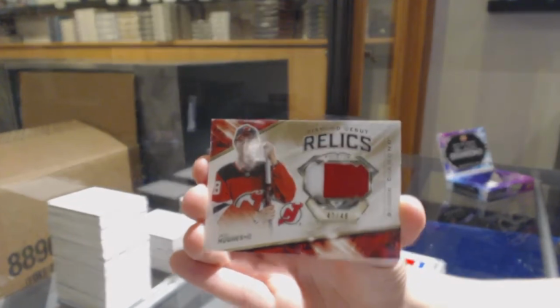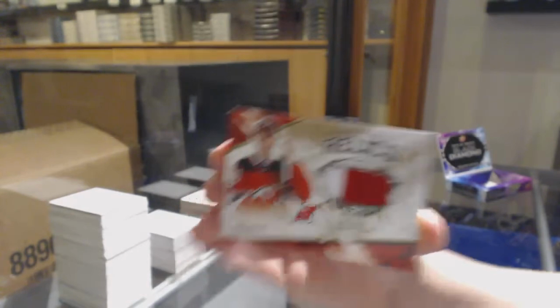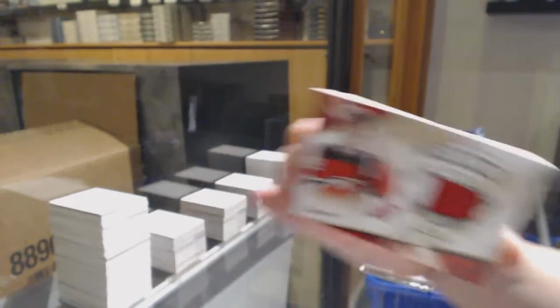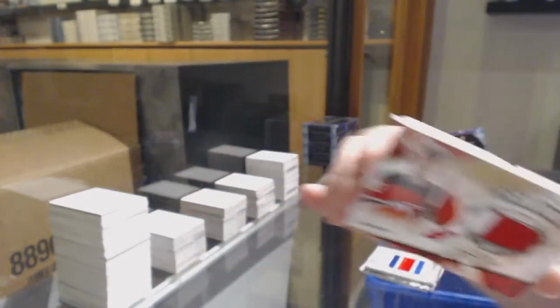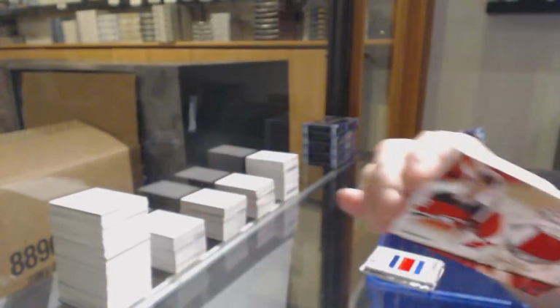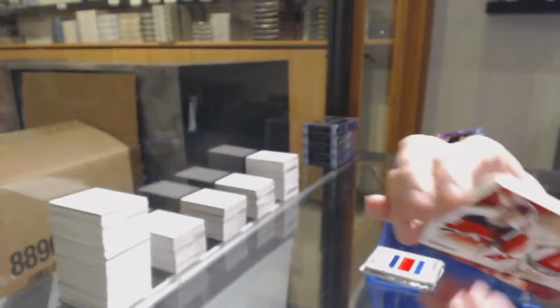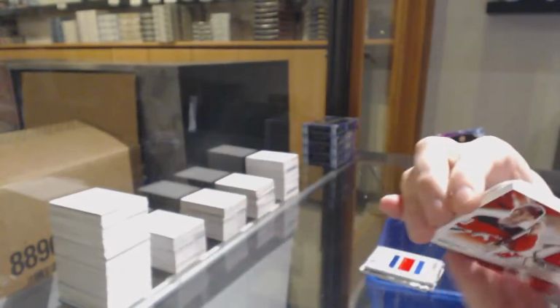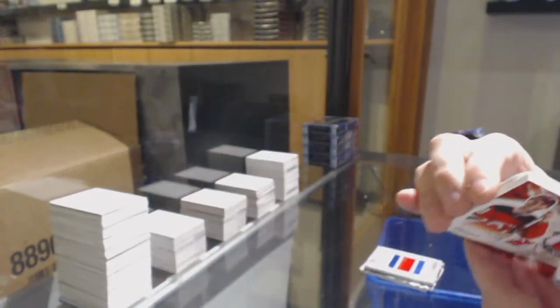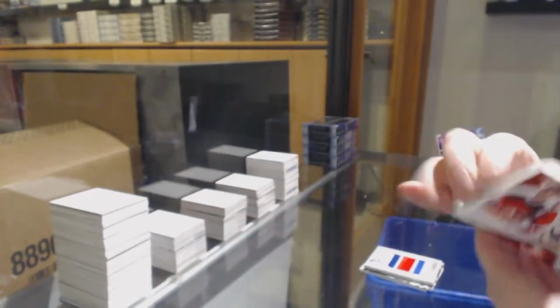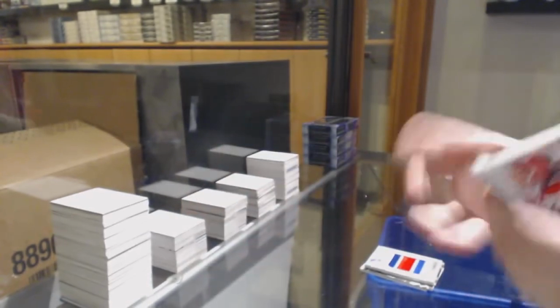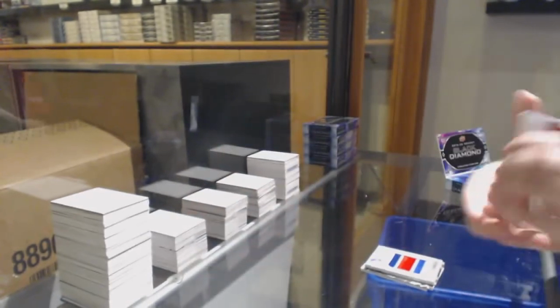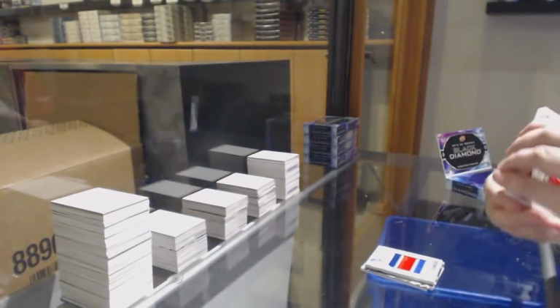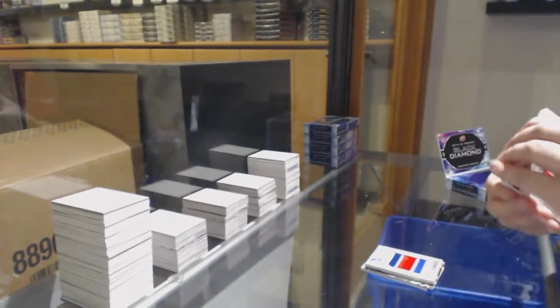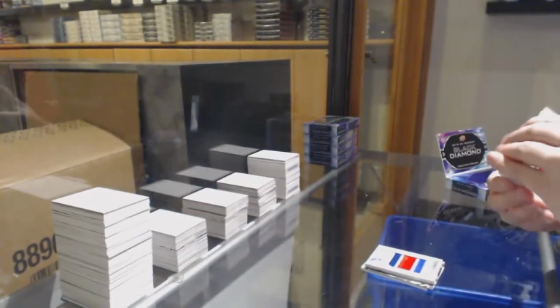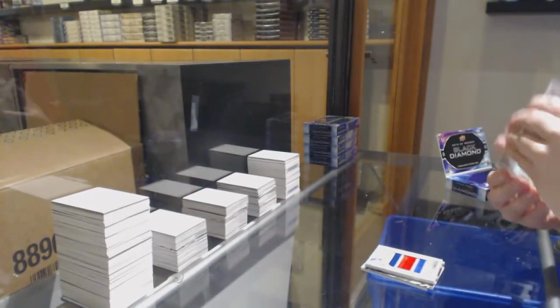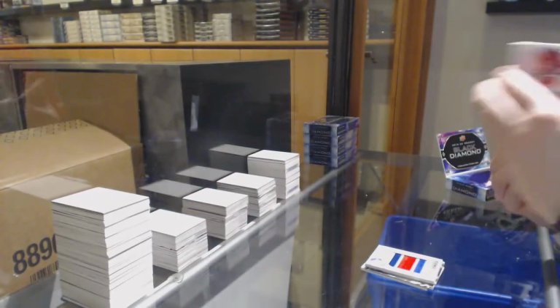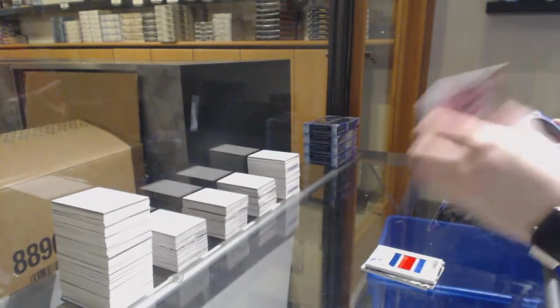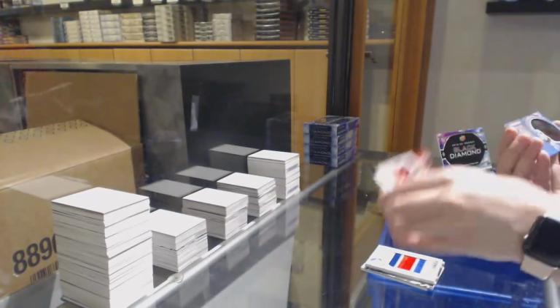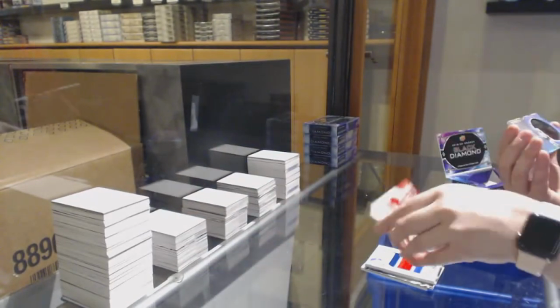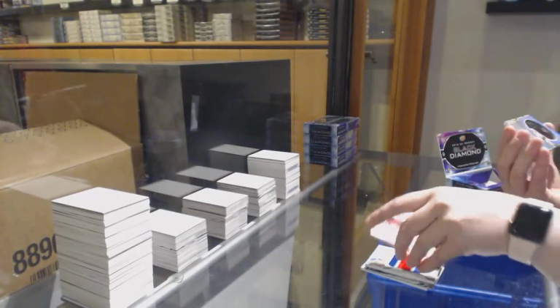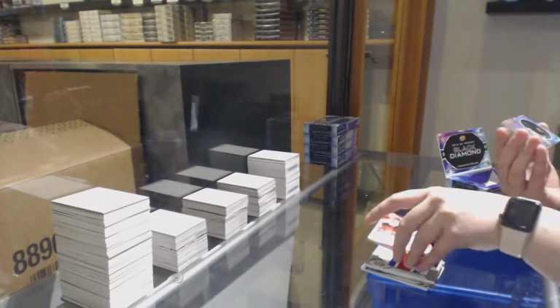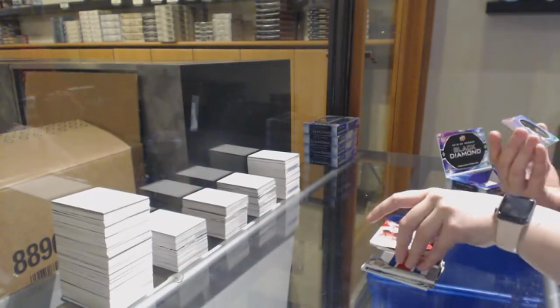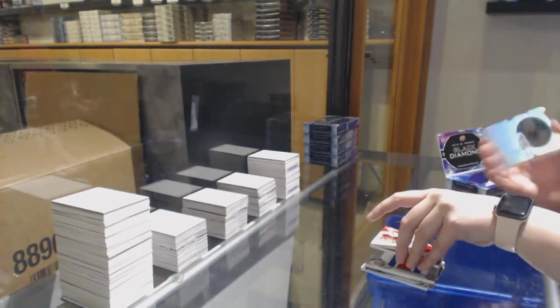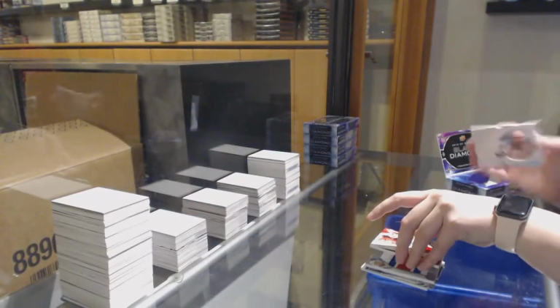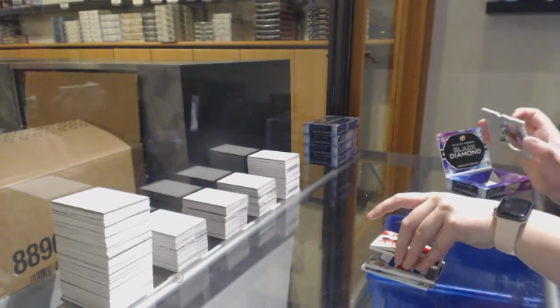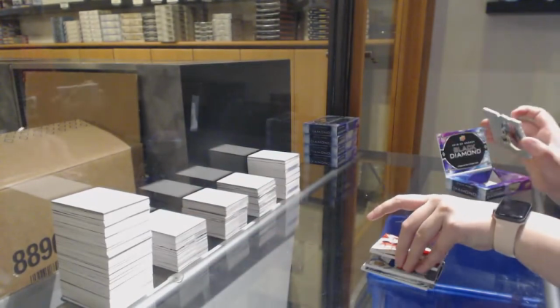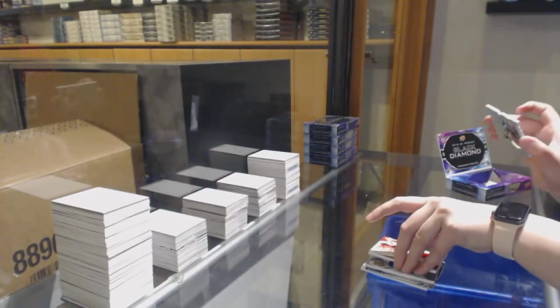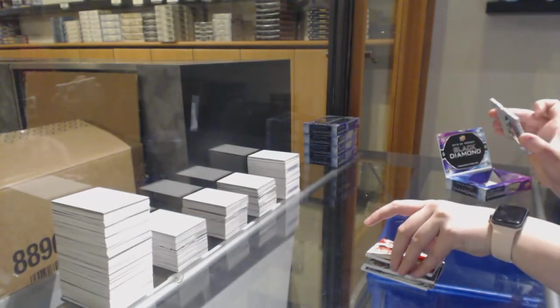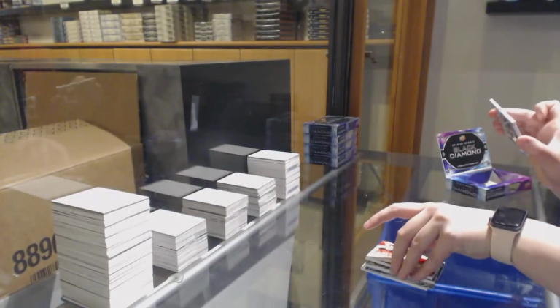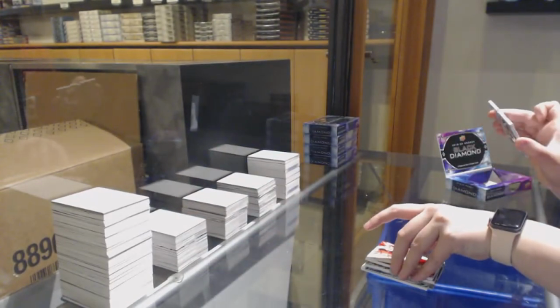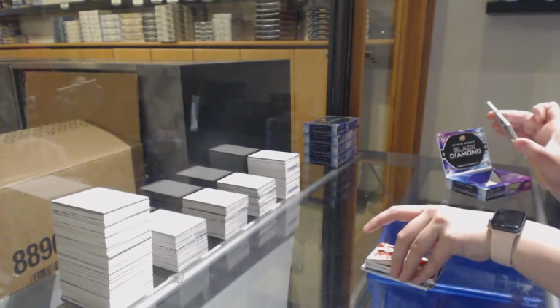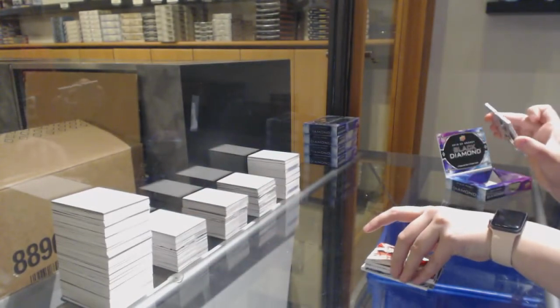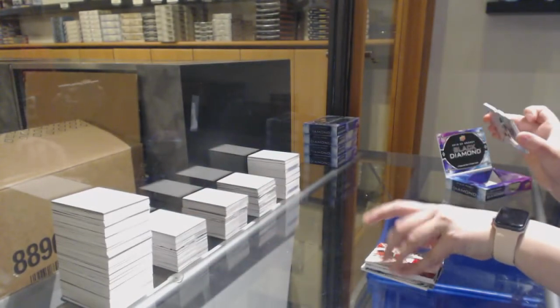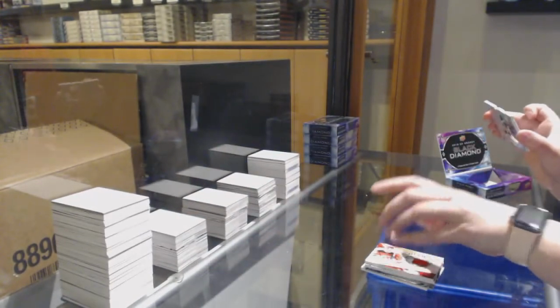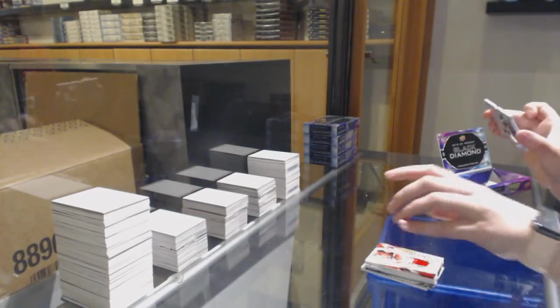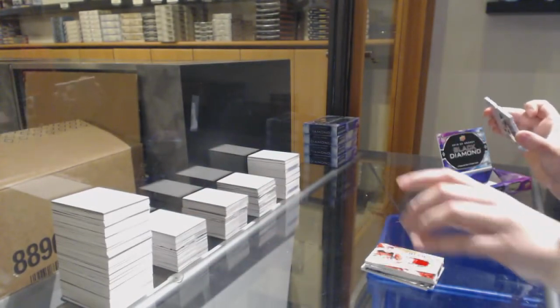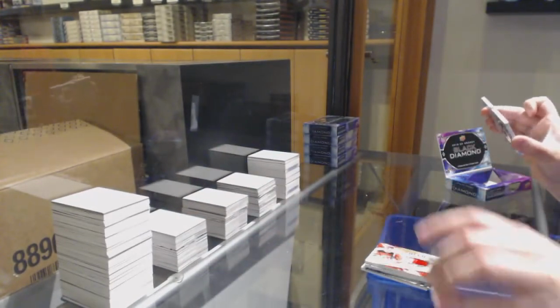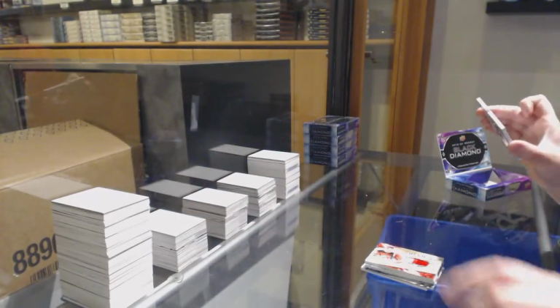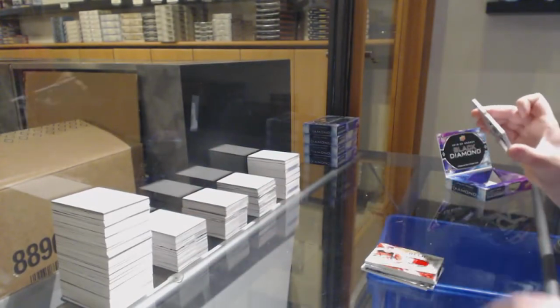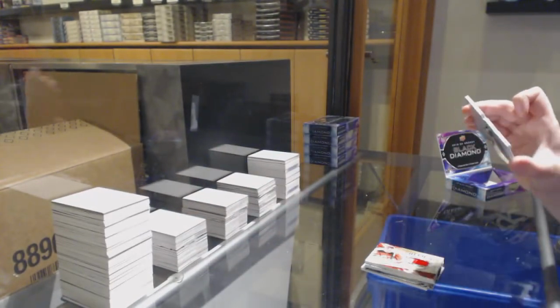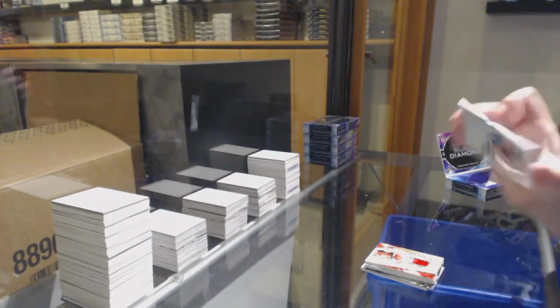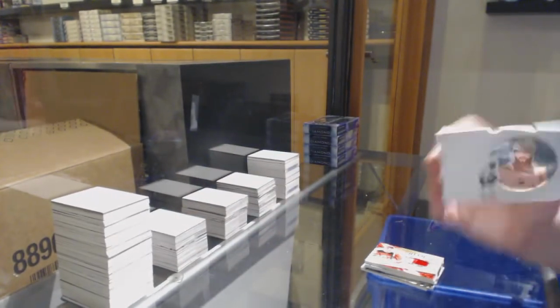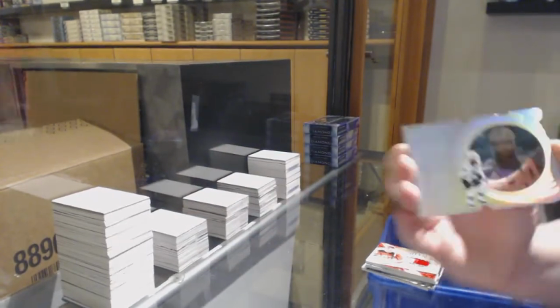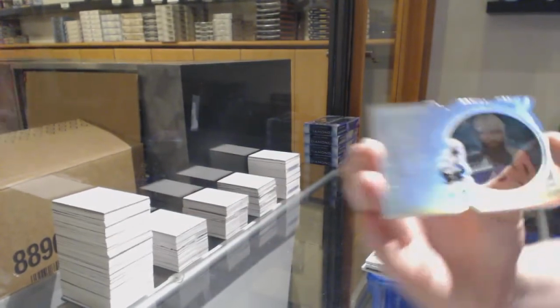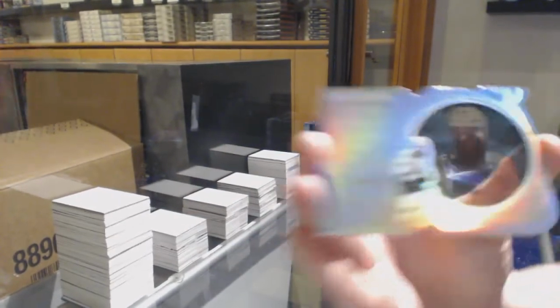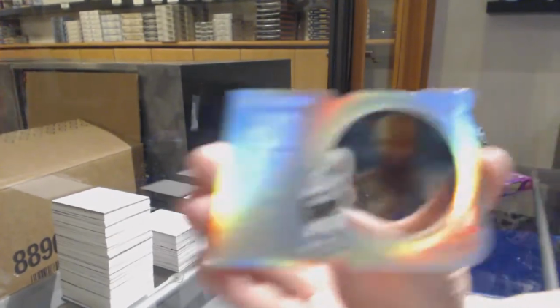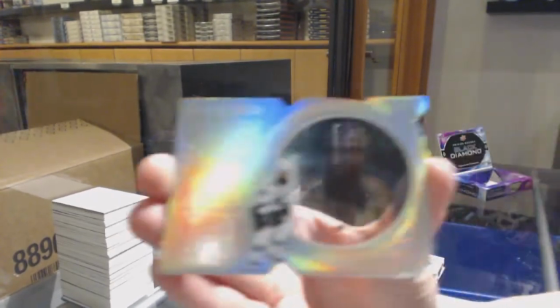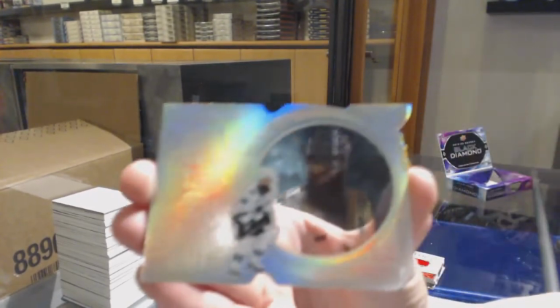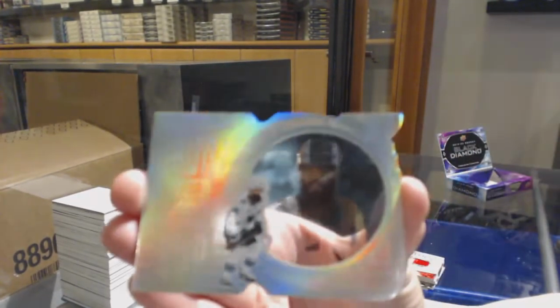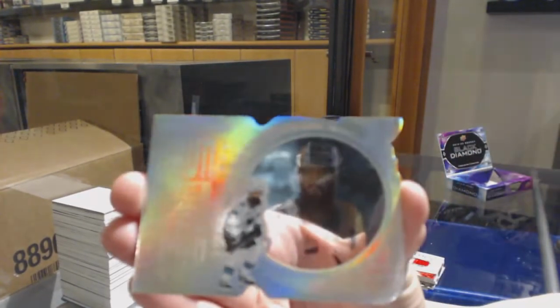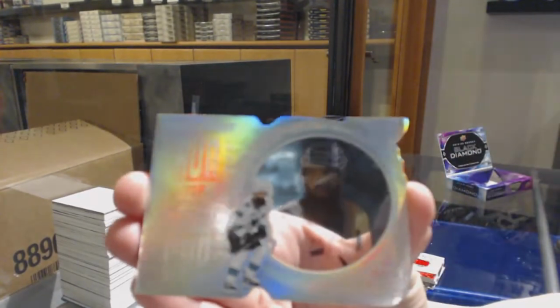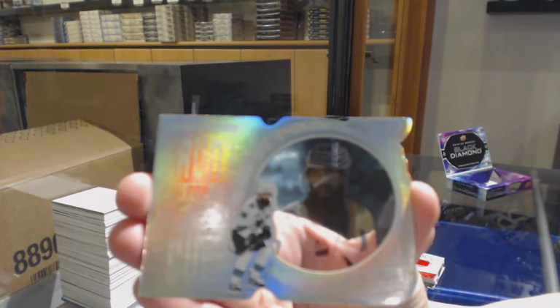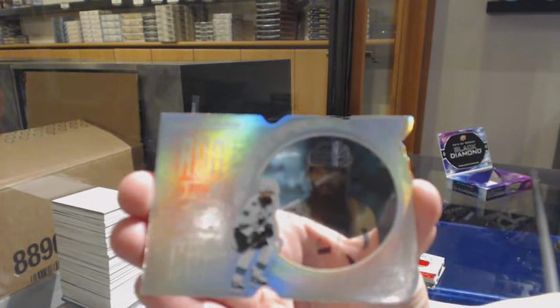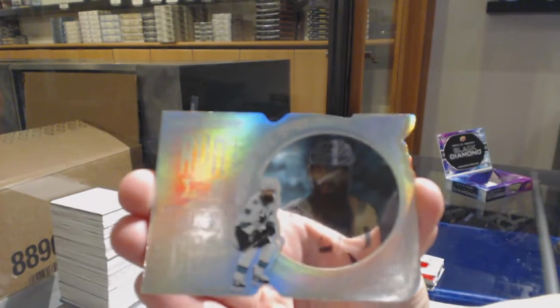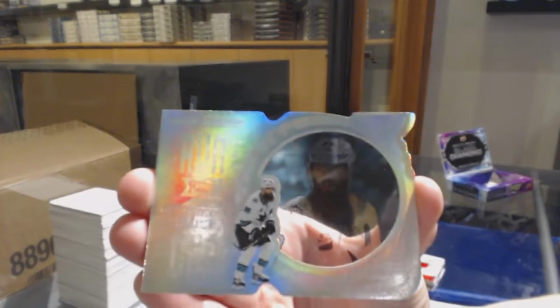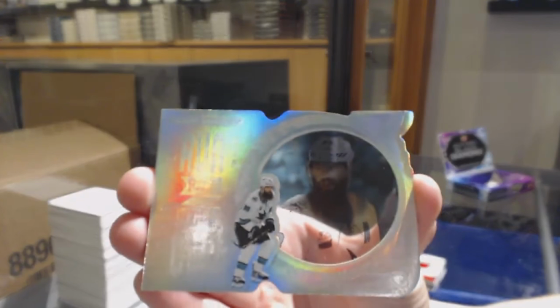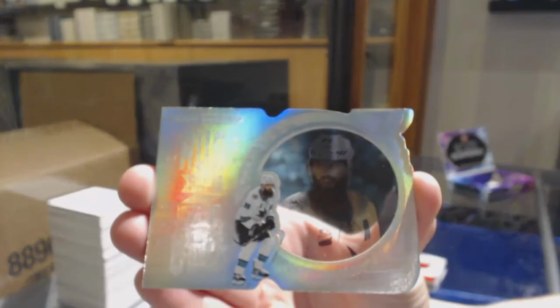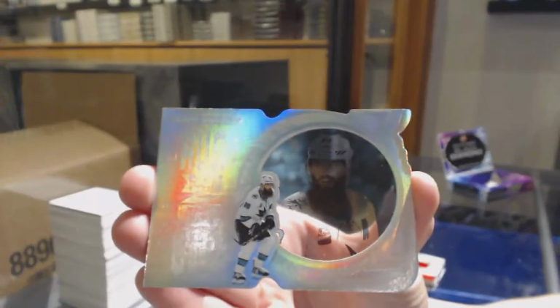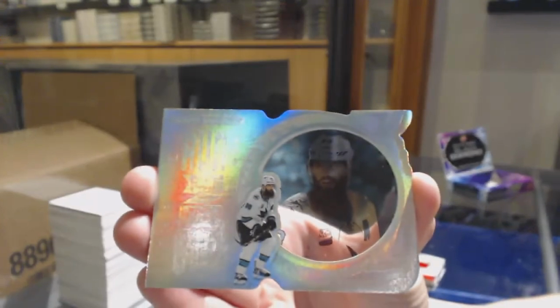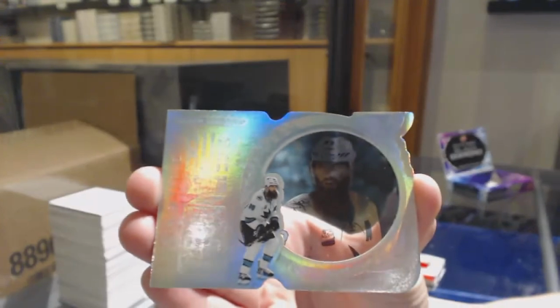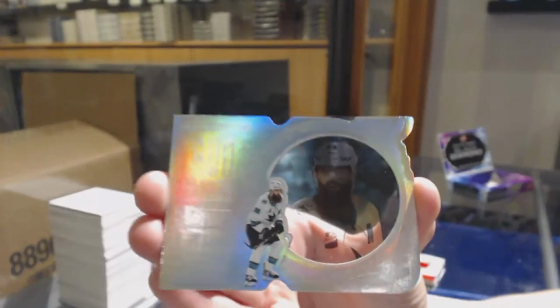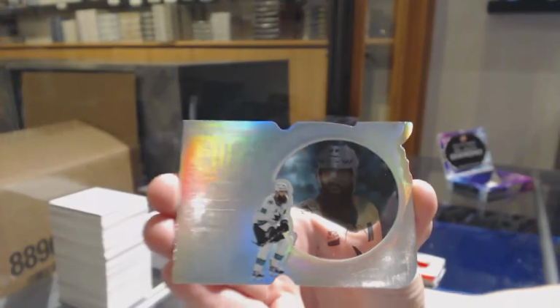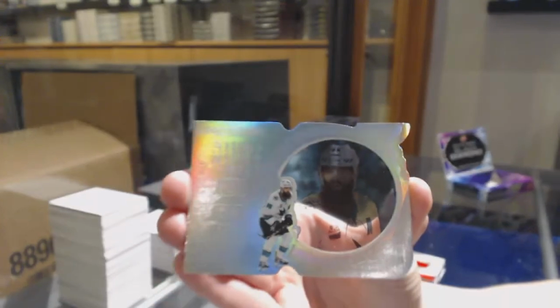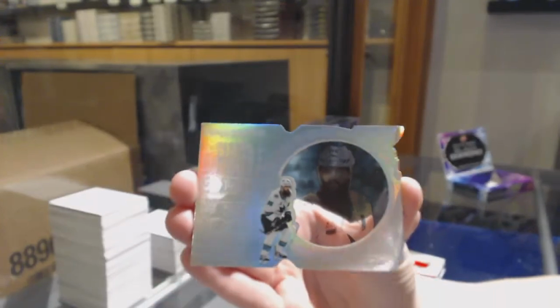Jack Hughes. And Run for the Cup, number to 299 — Brent Burns for the Sharks.